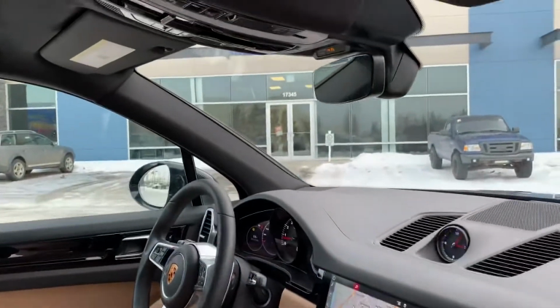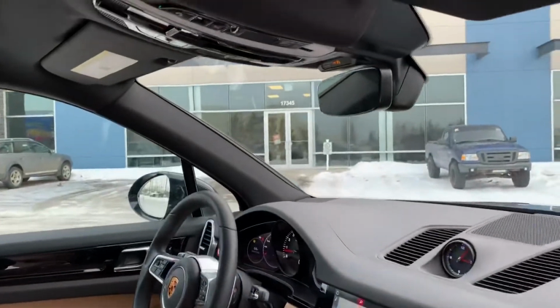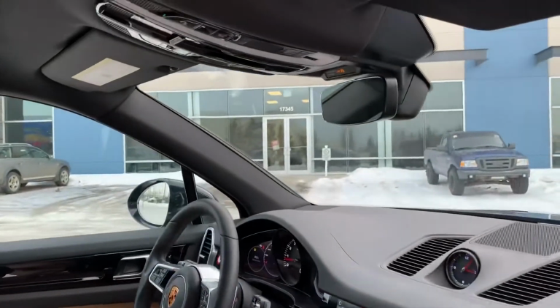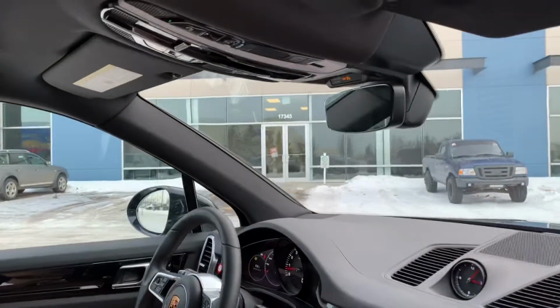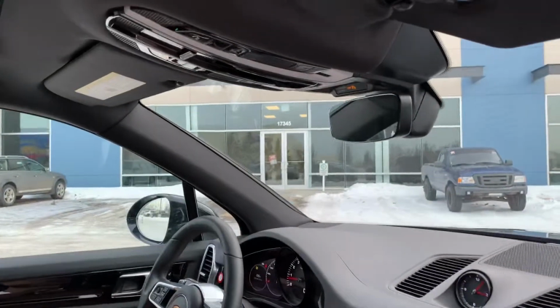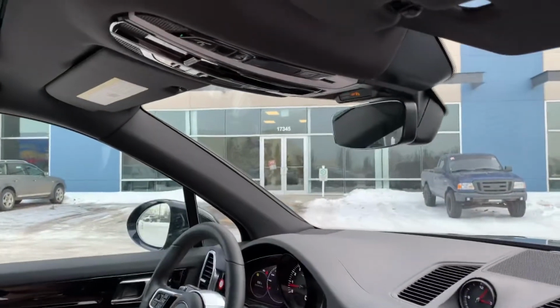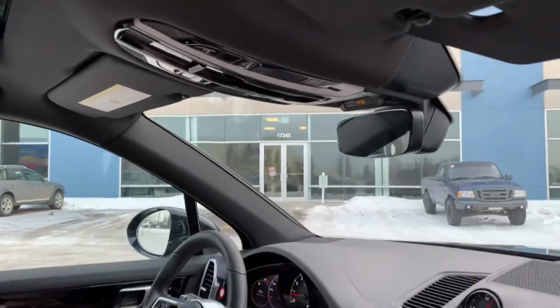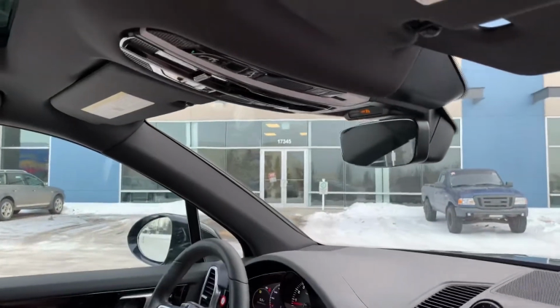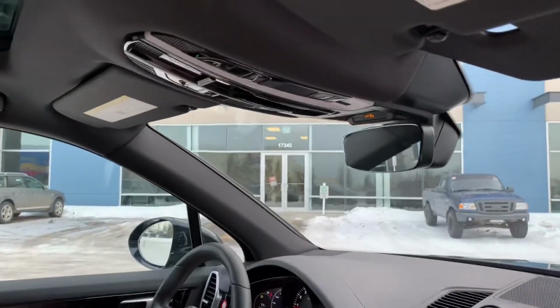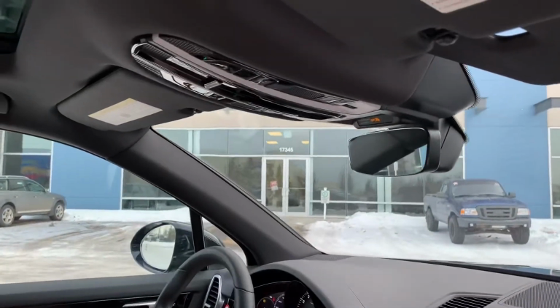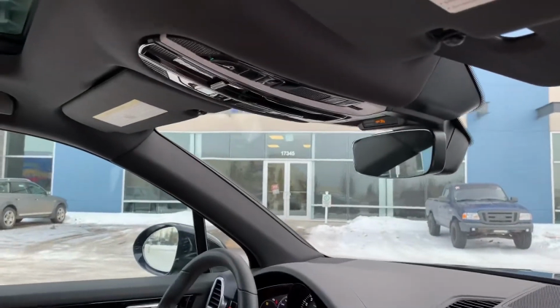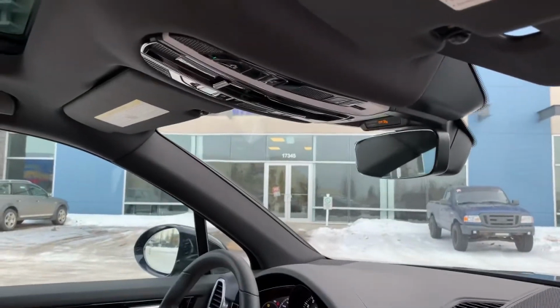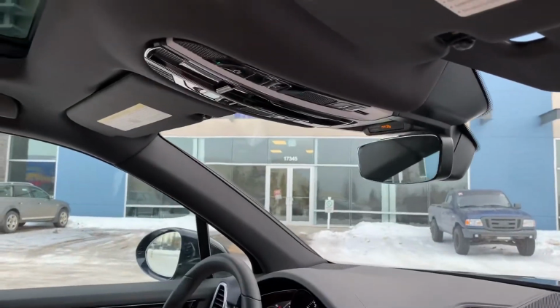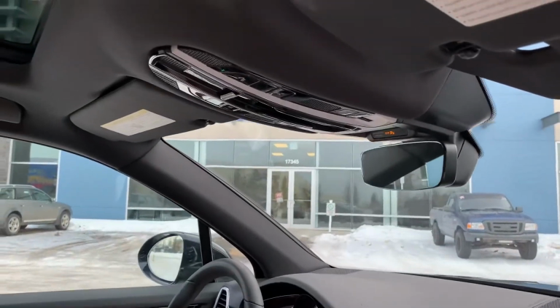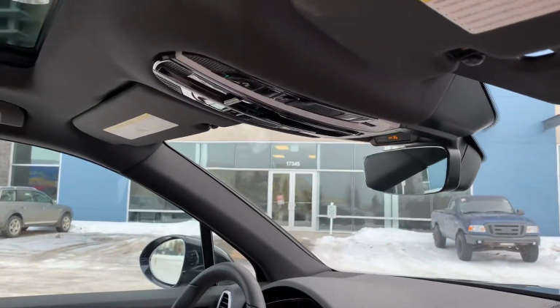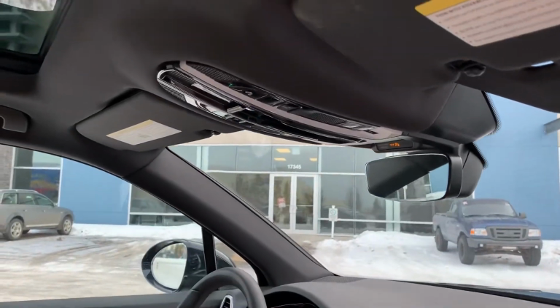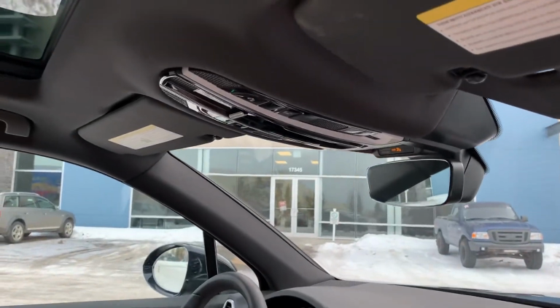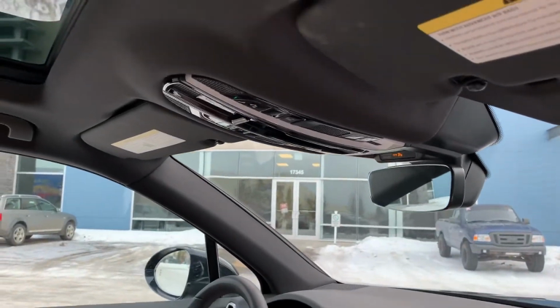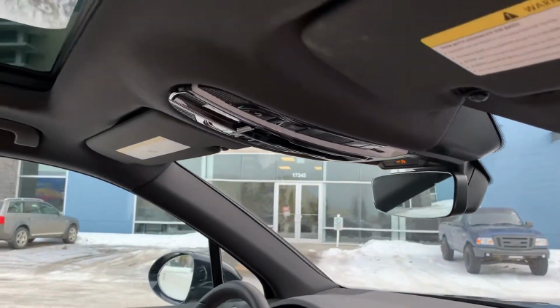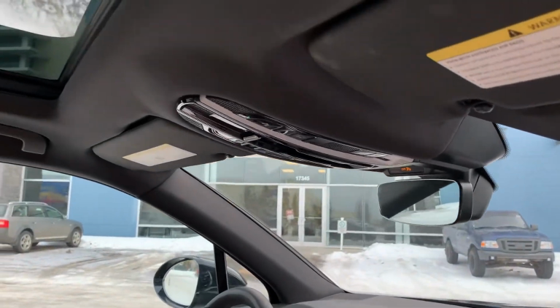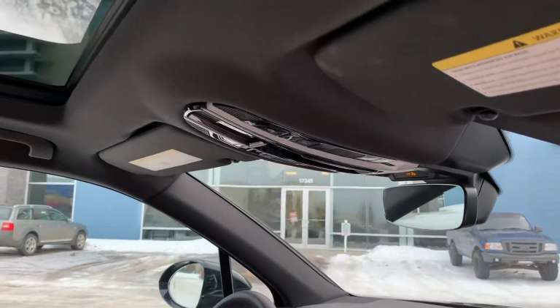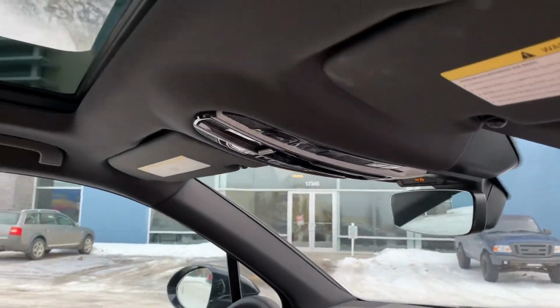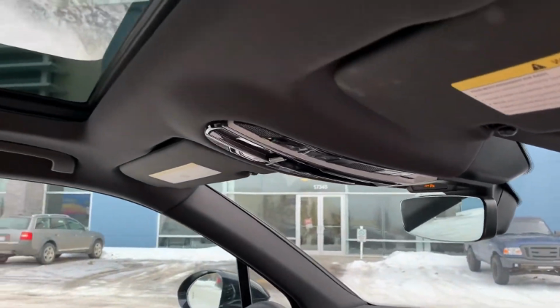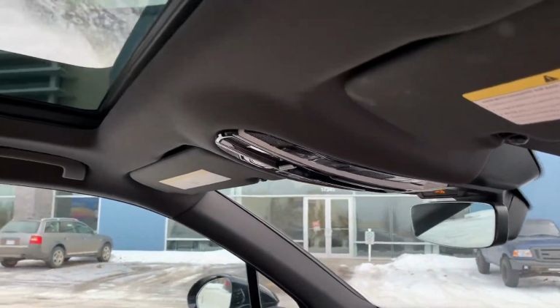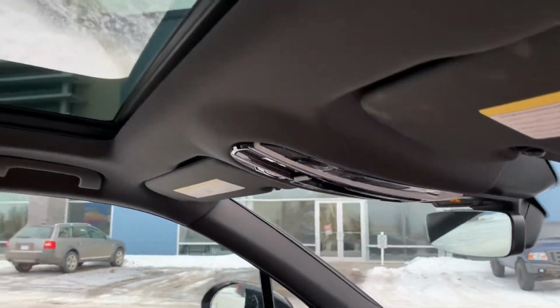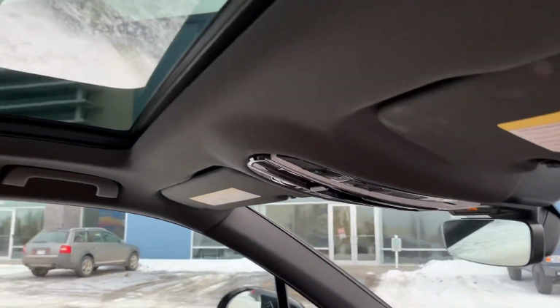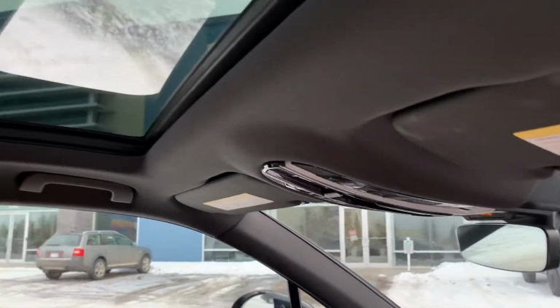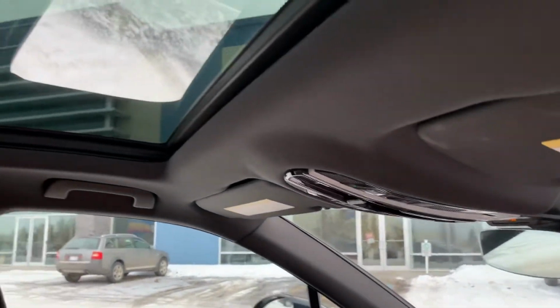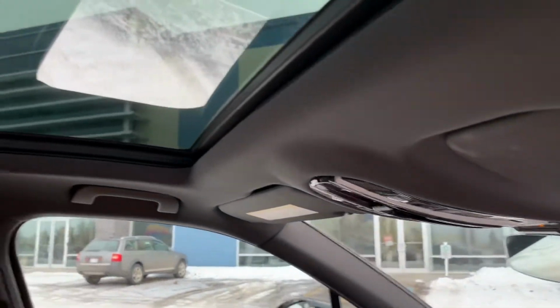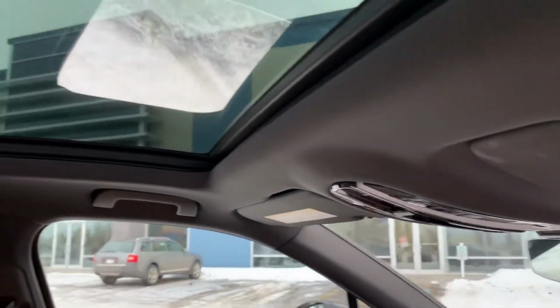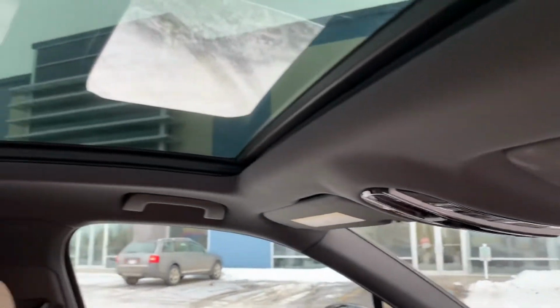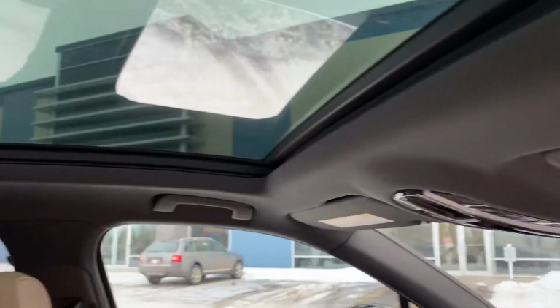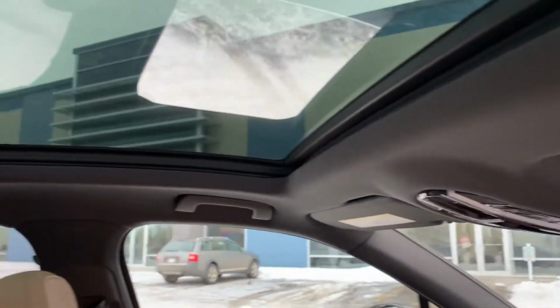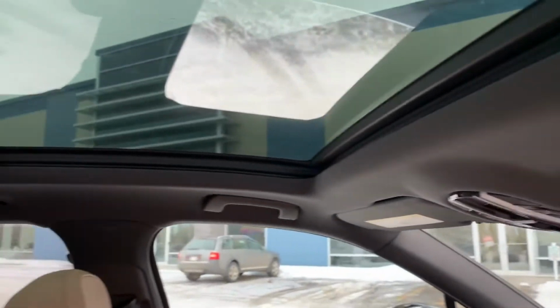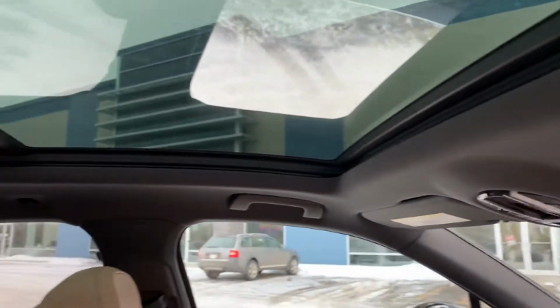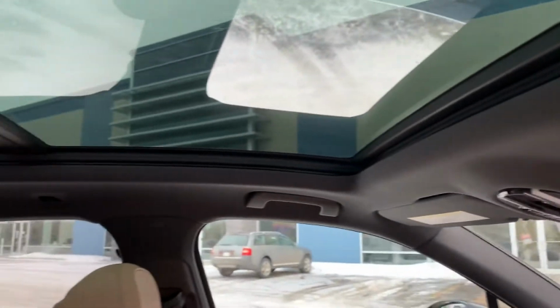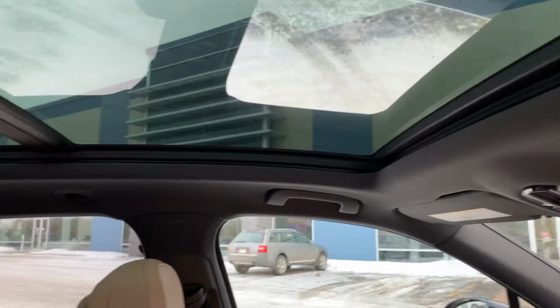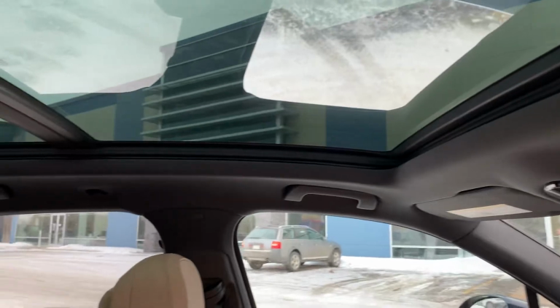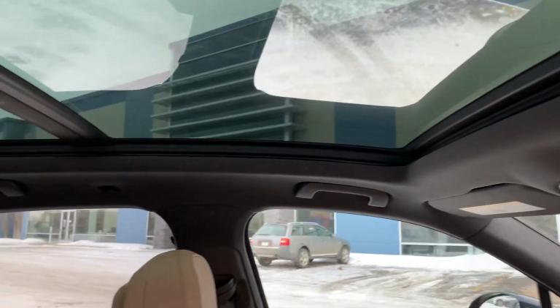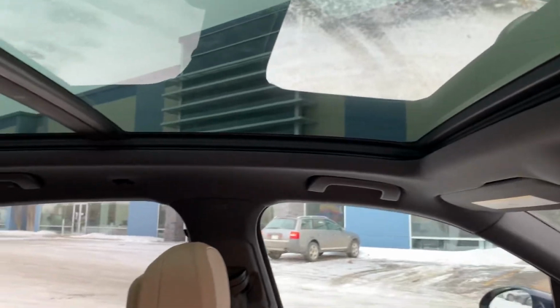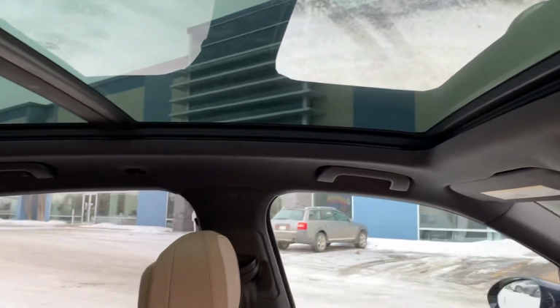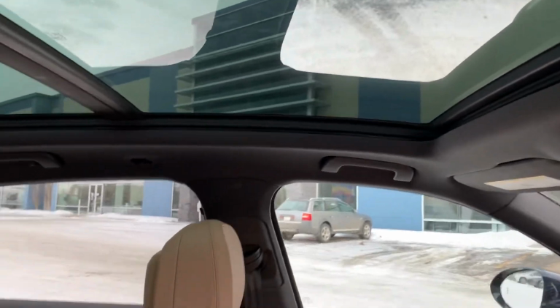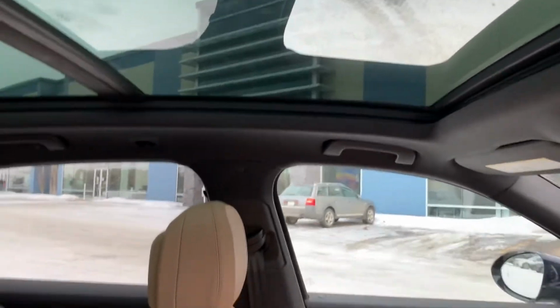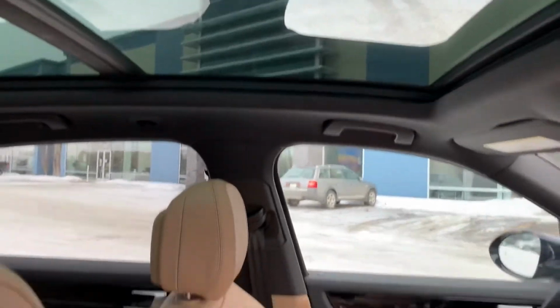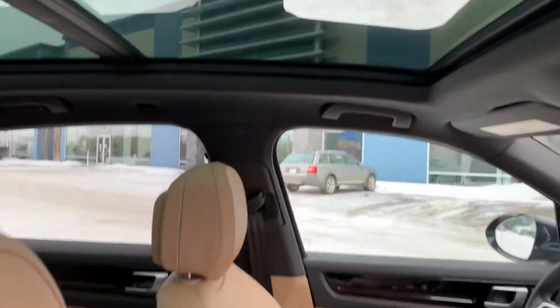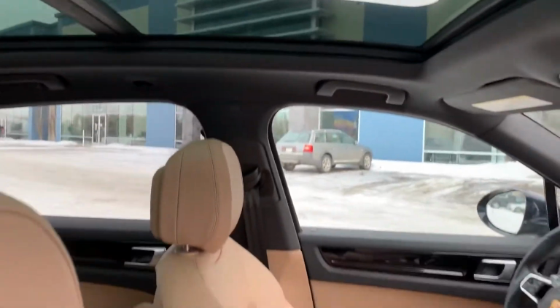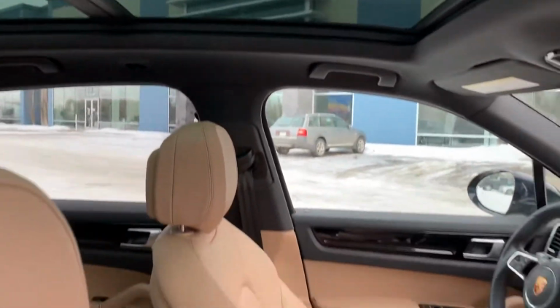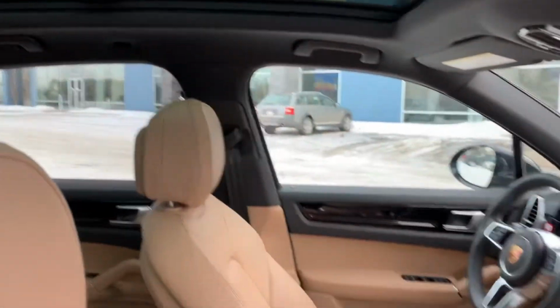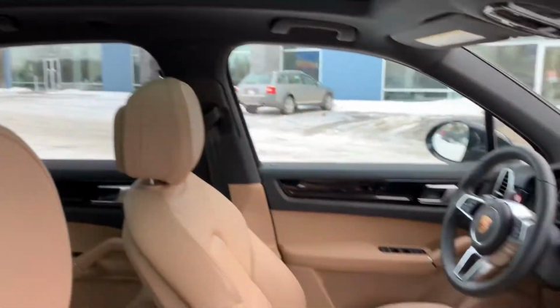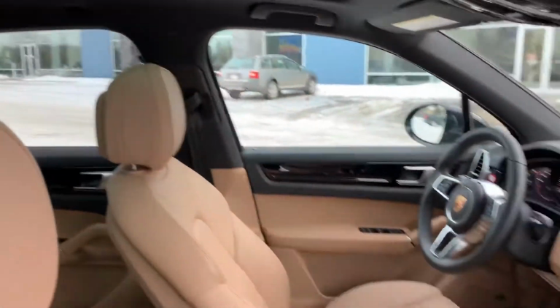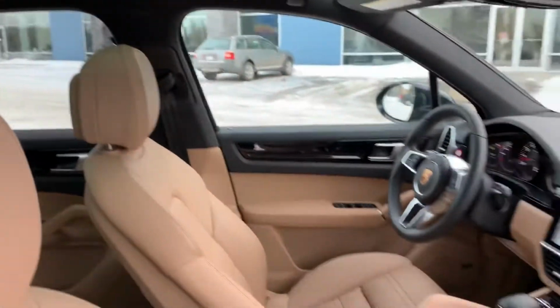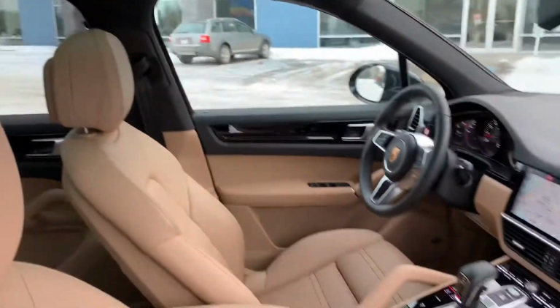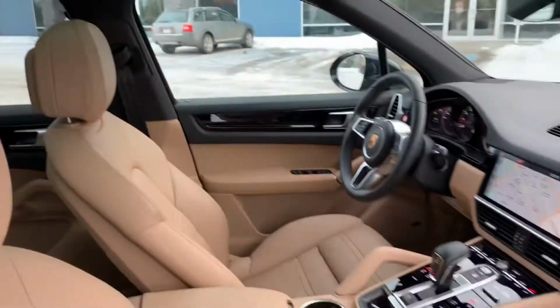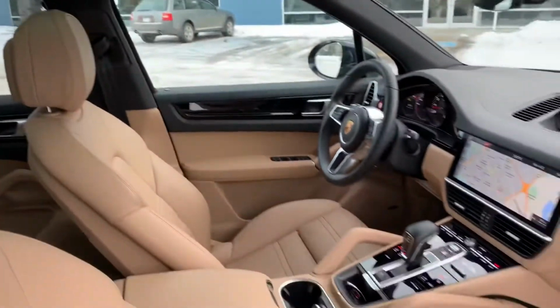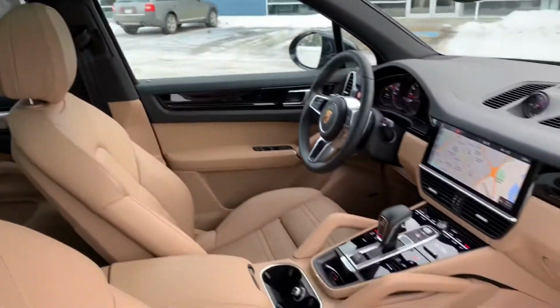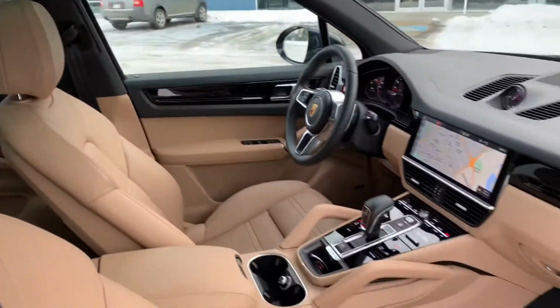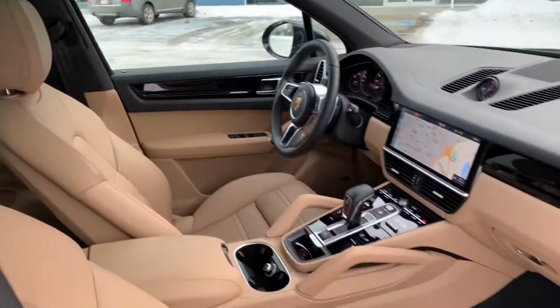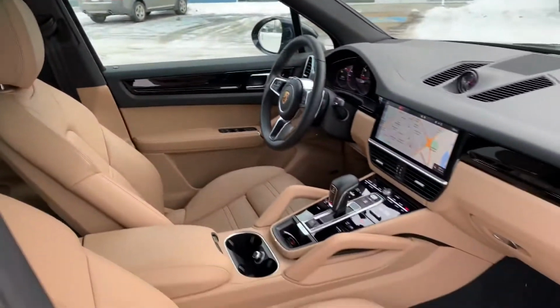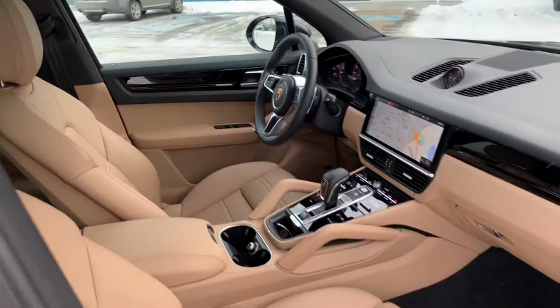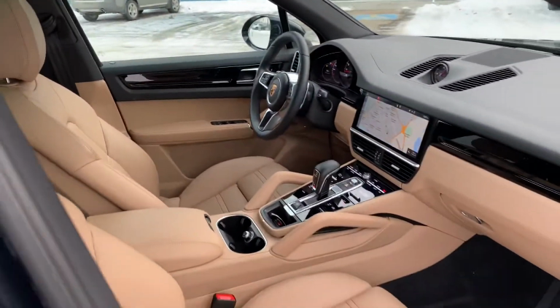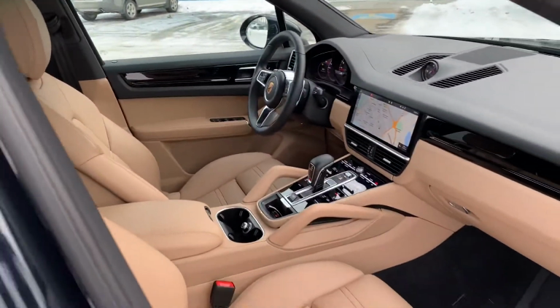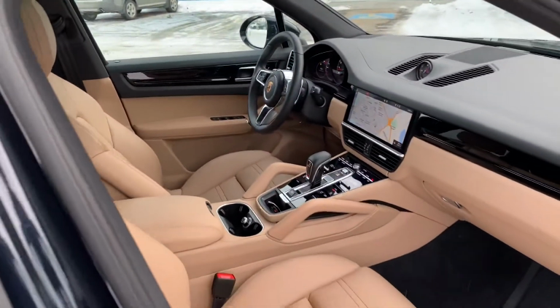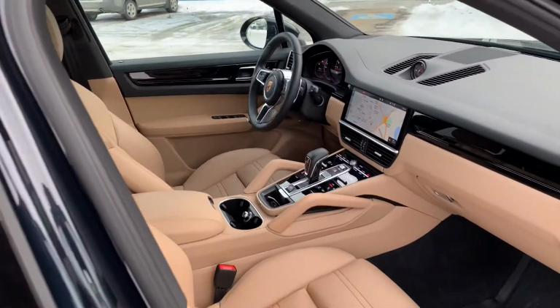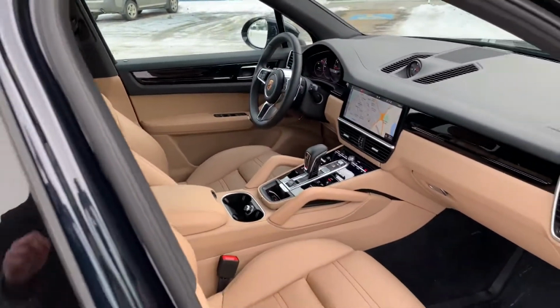Up top we've got your programmable garage door openers and your full panoramic roof with the power sunshade.